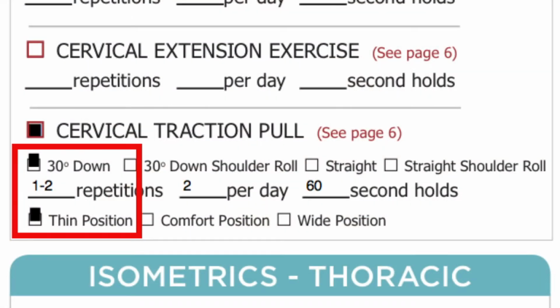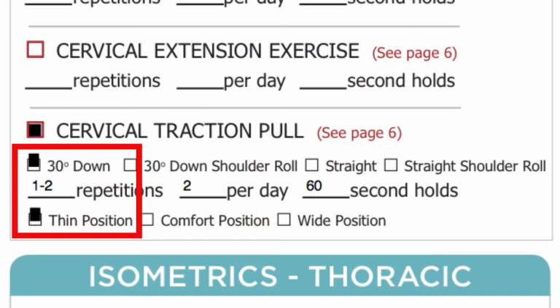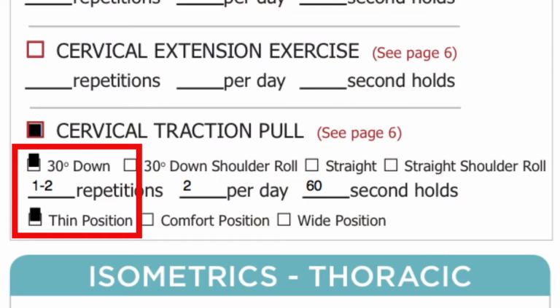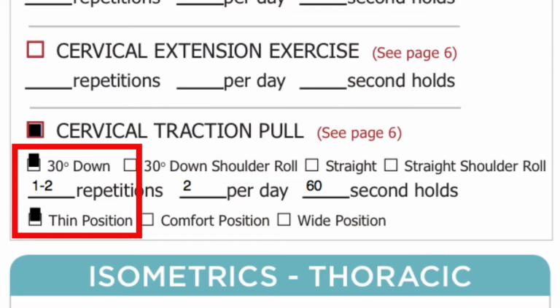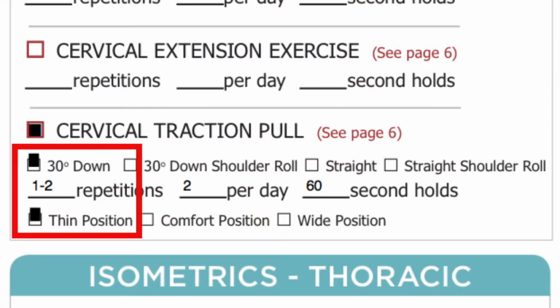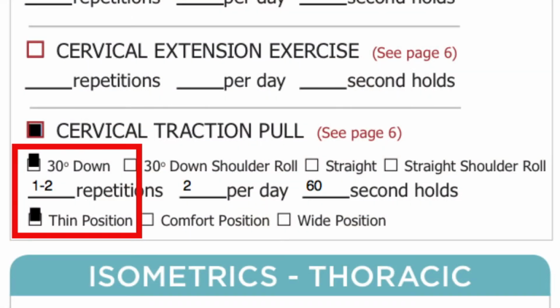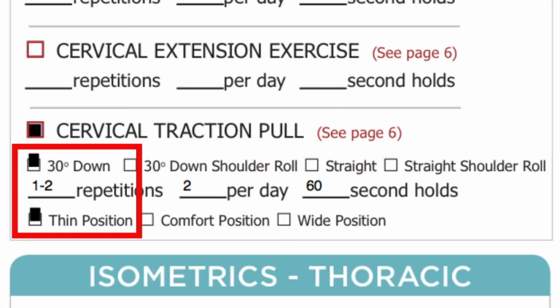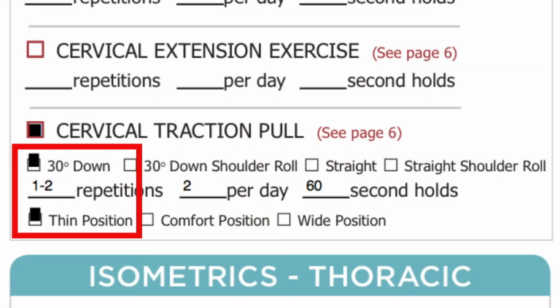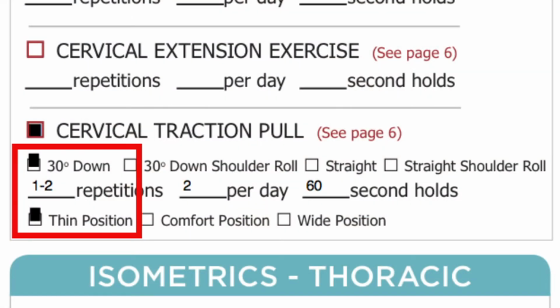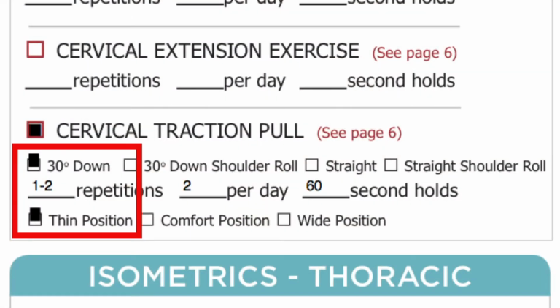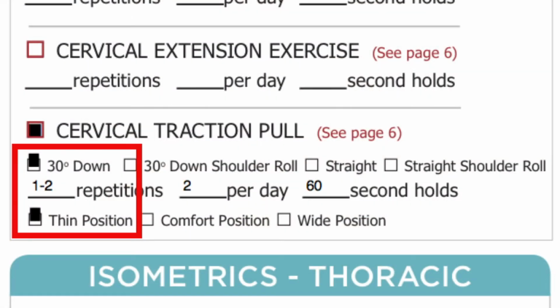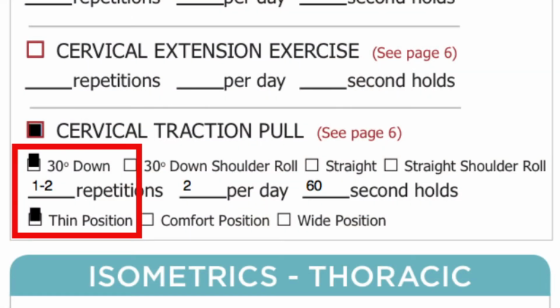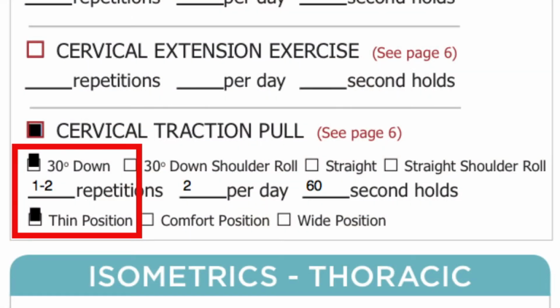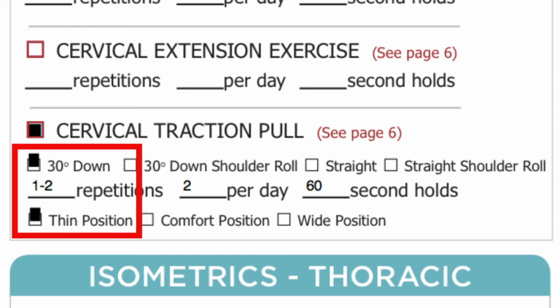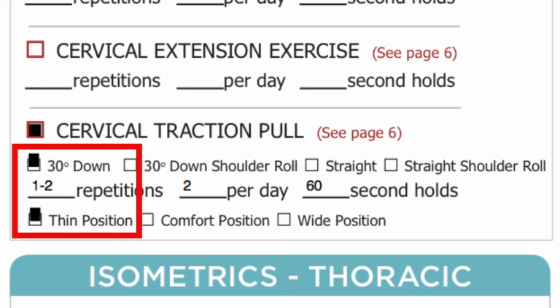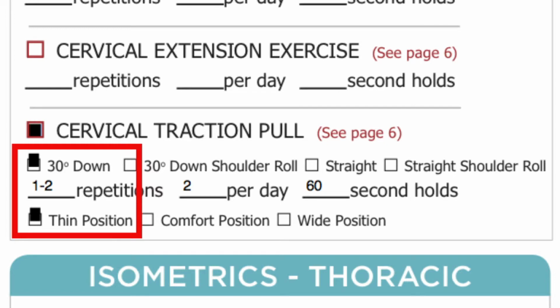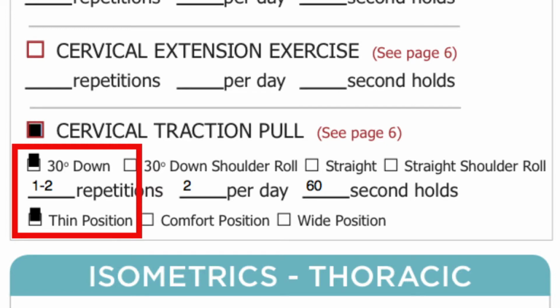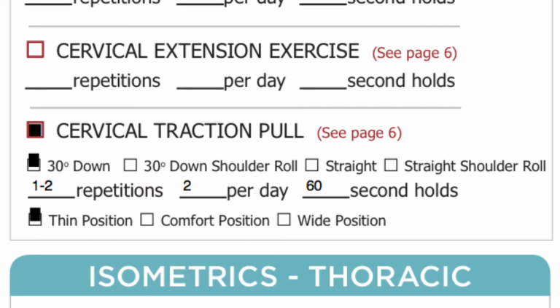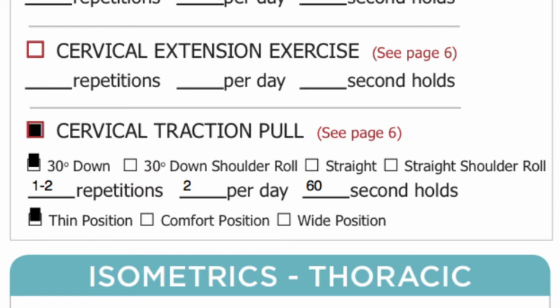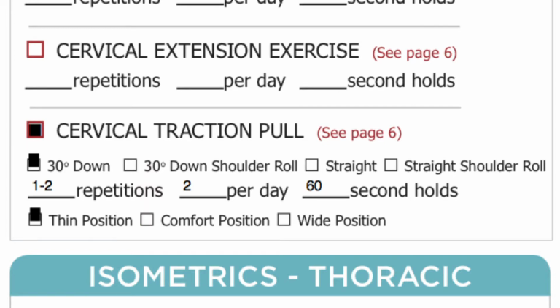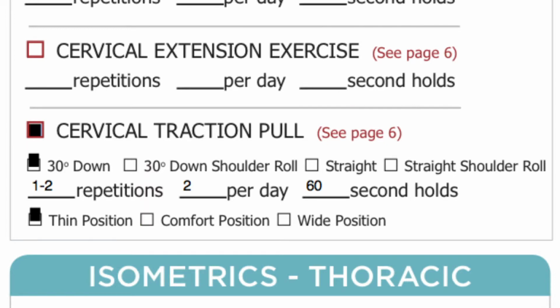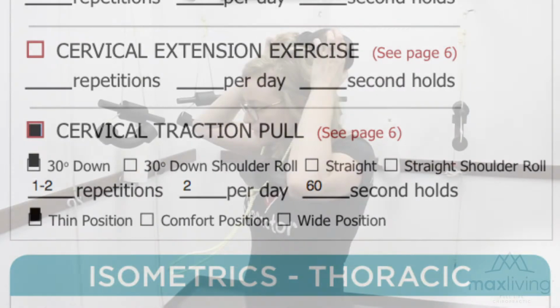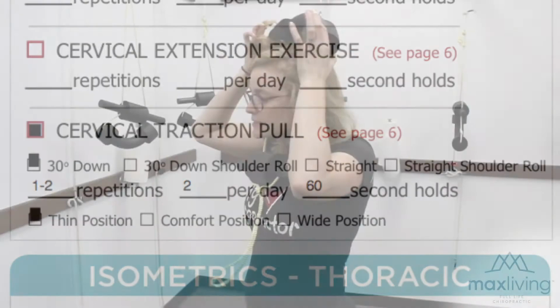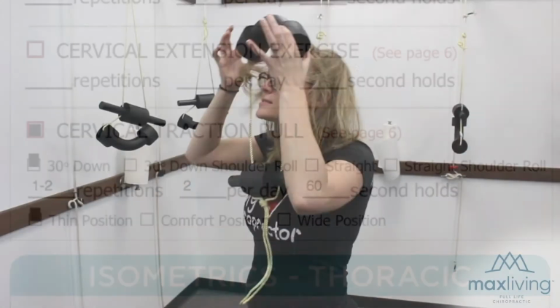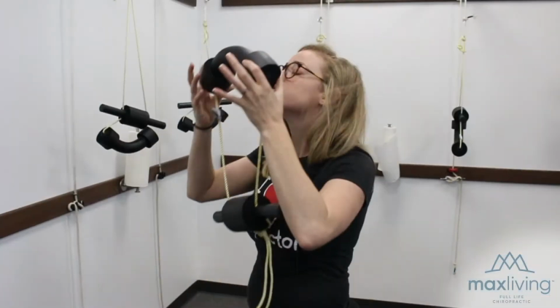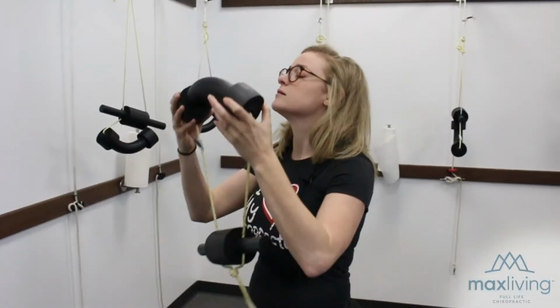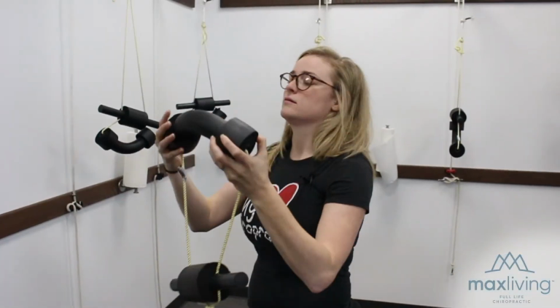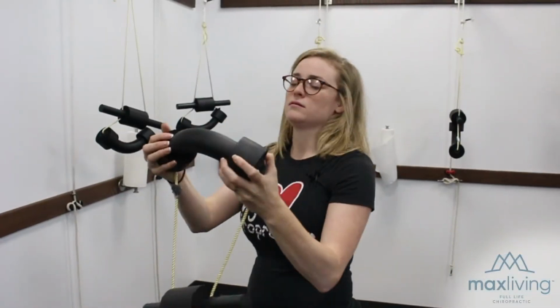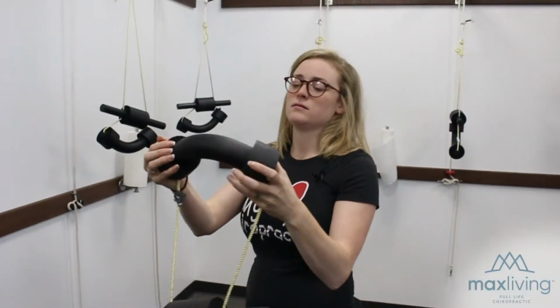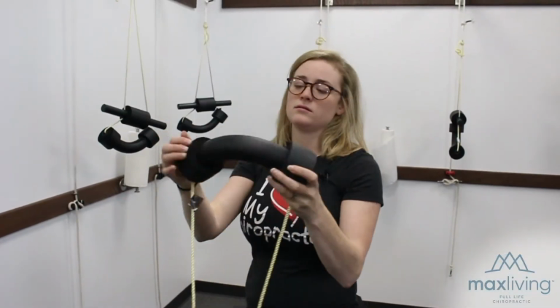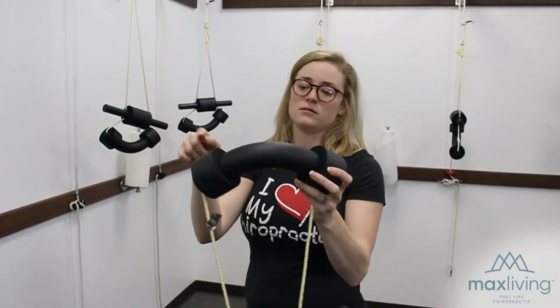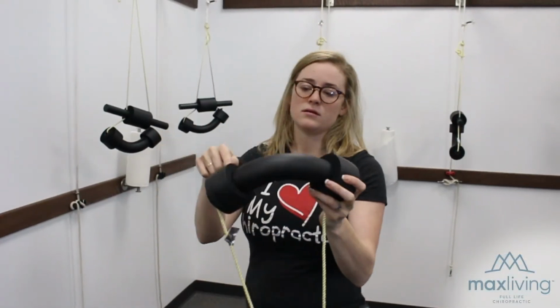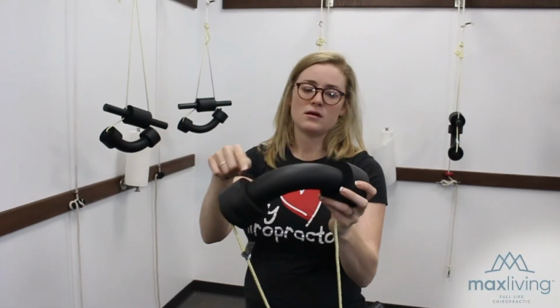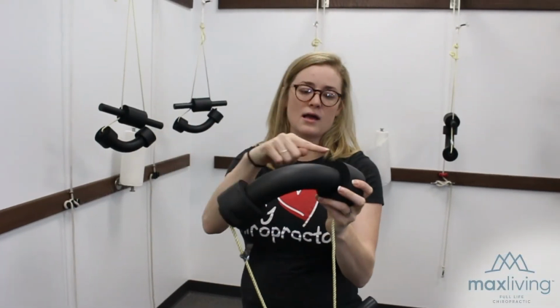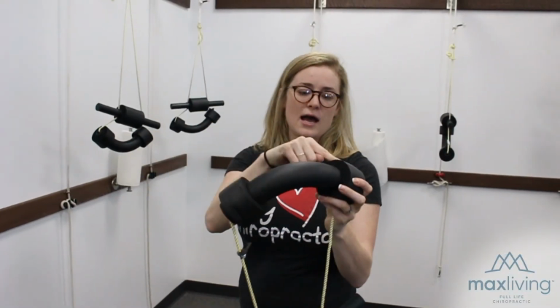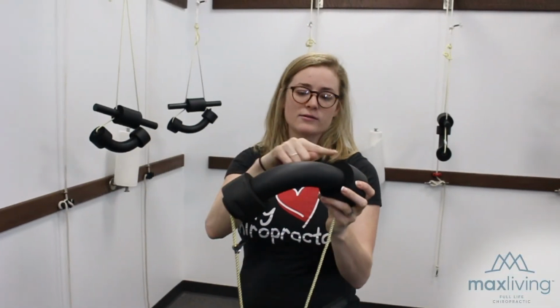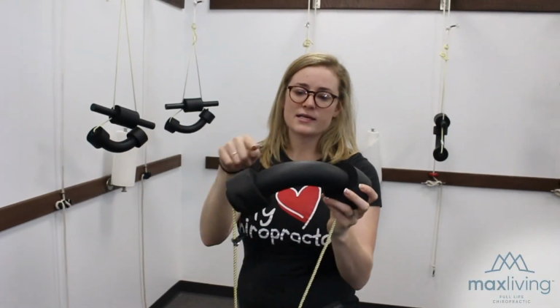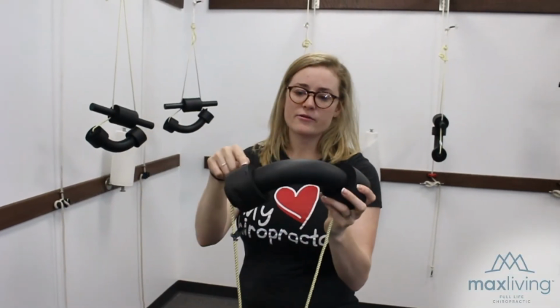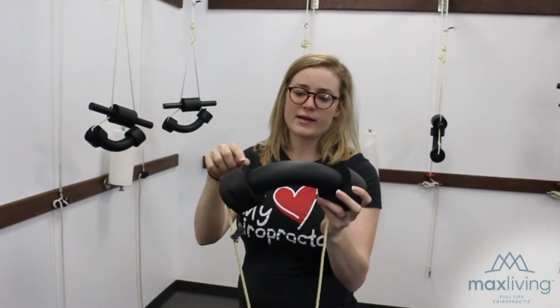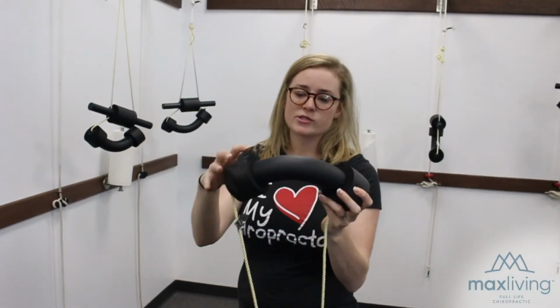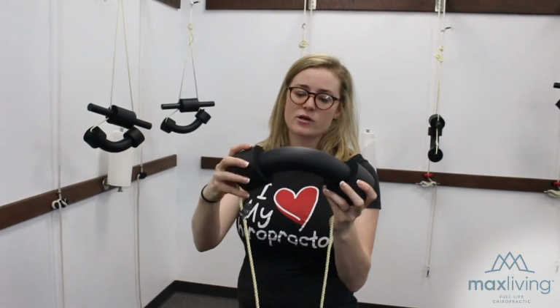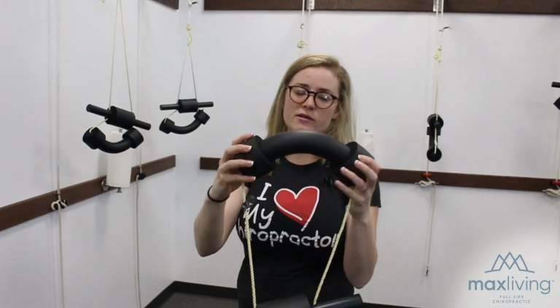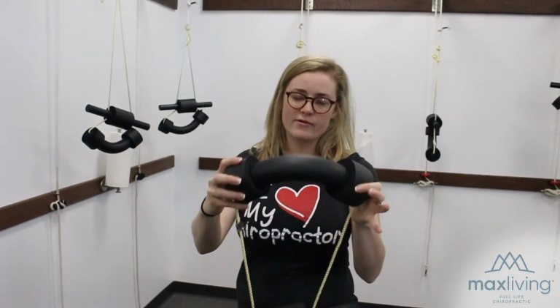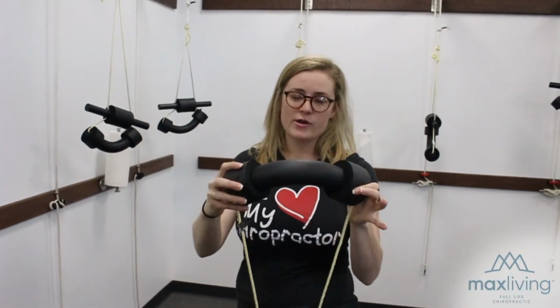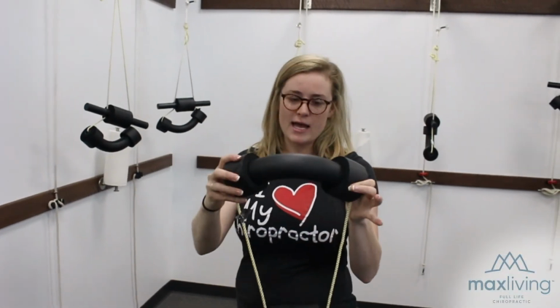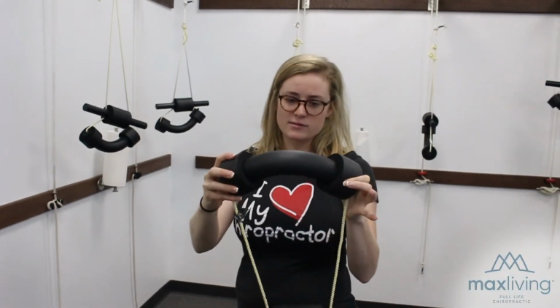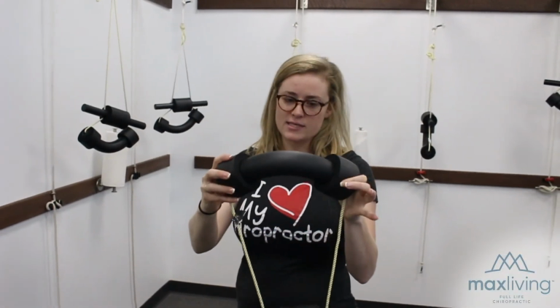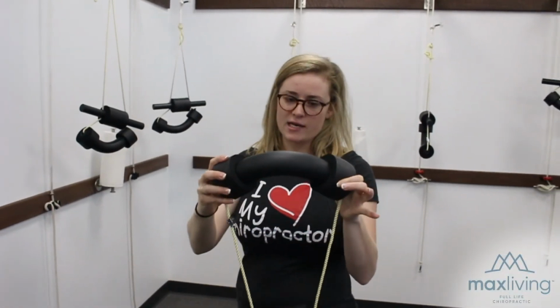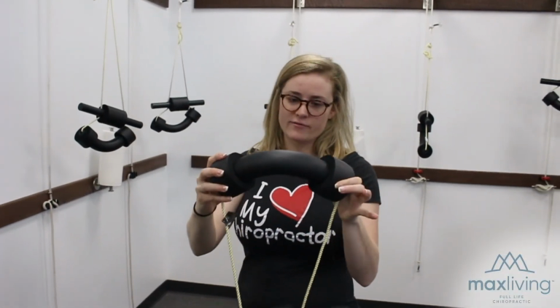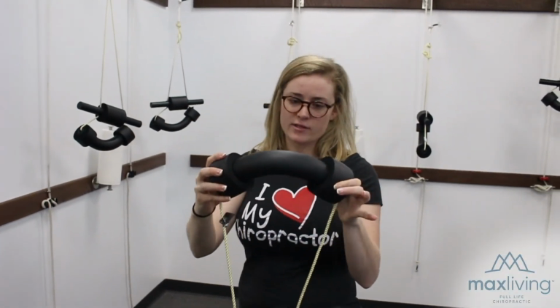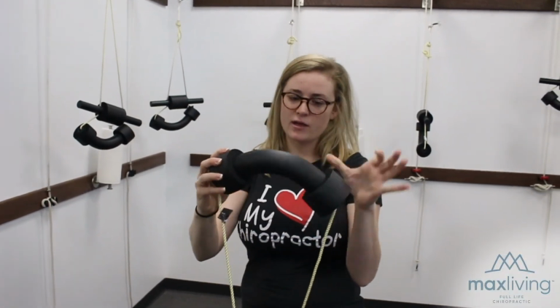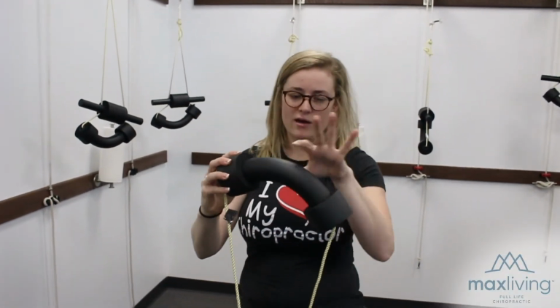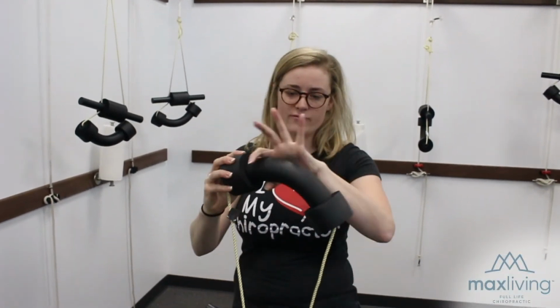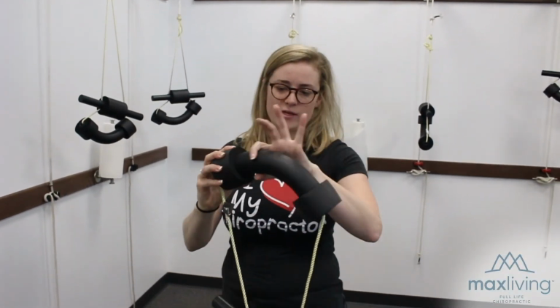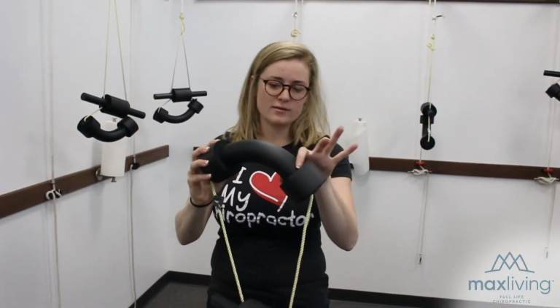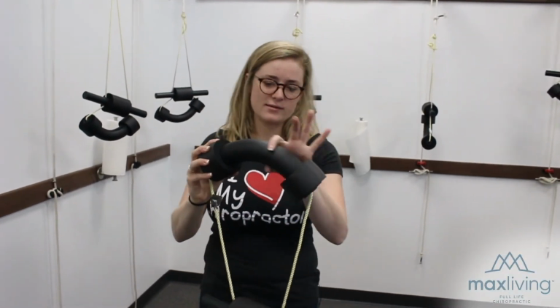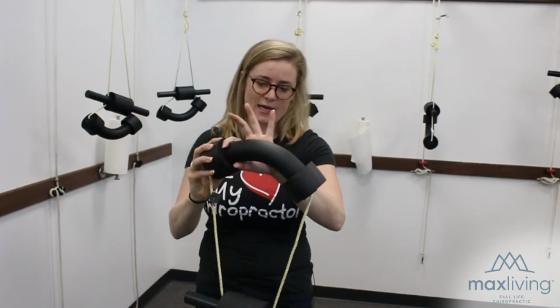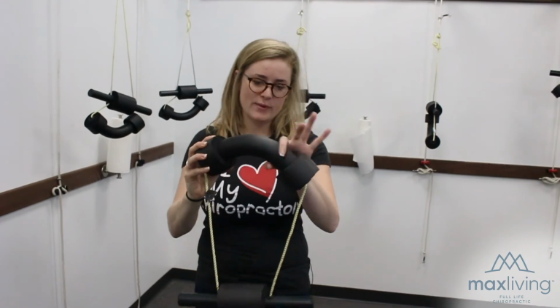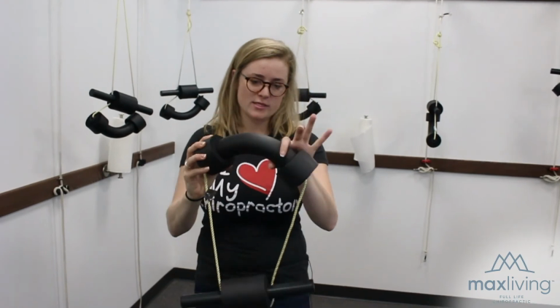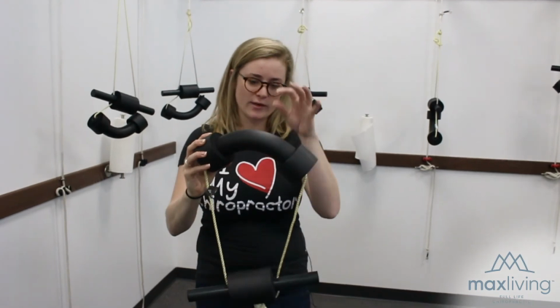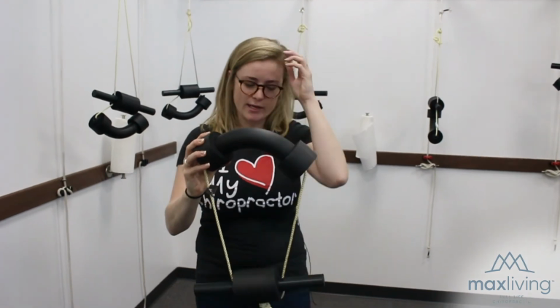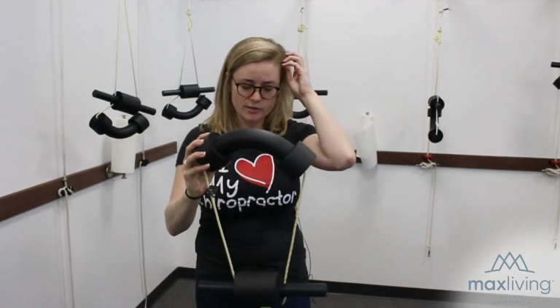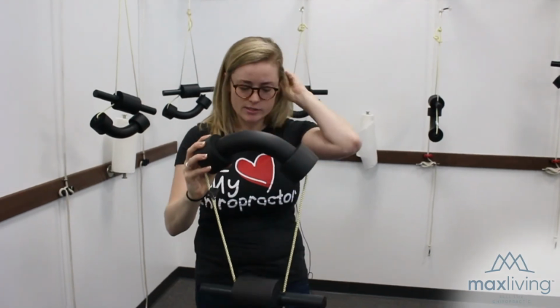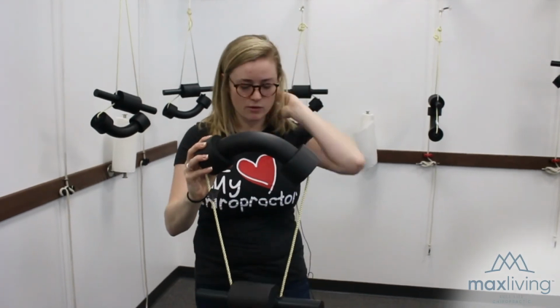Your sheet says 'thin position,' which means the outside rings should be on the very outside of the neck piece right here.